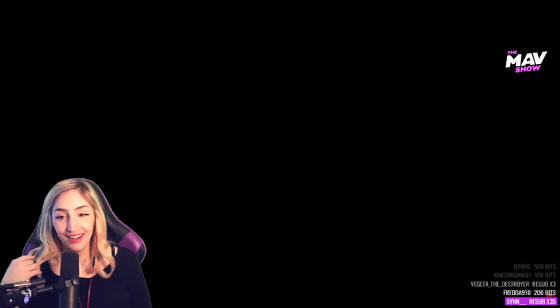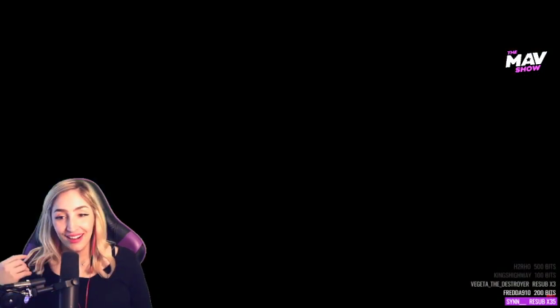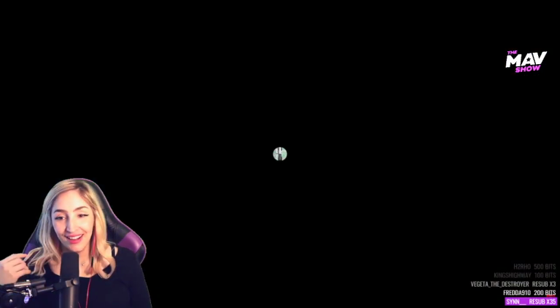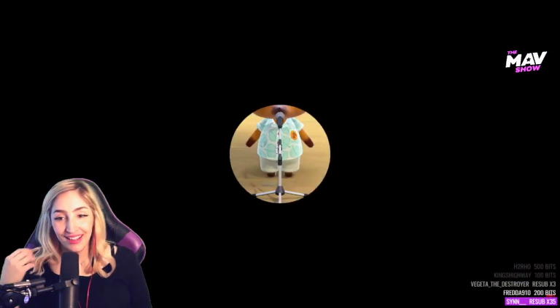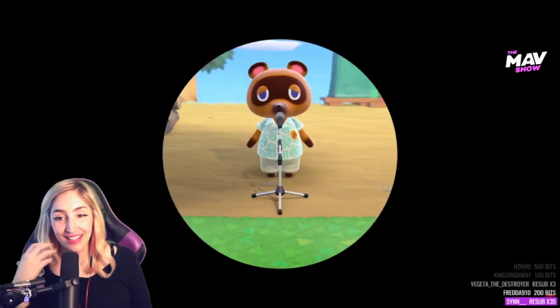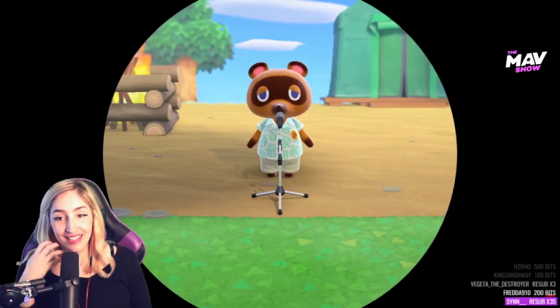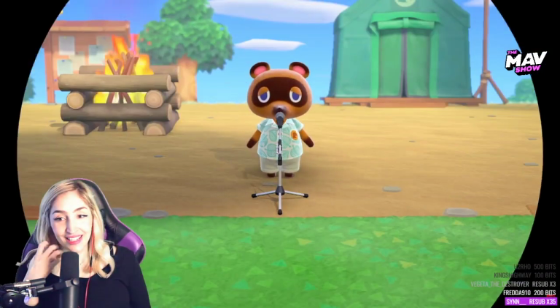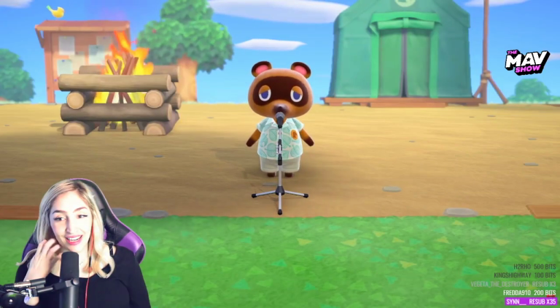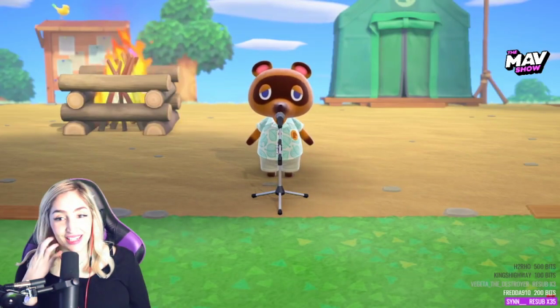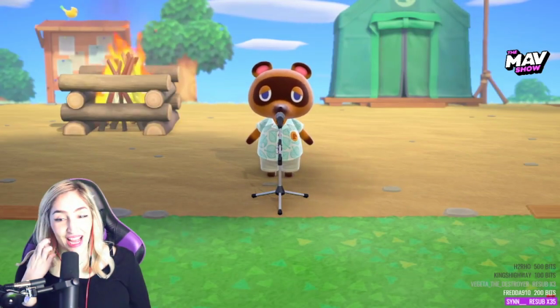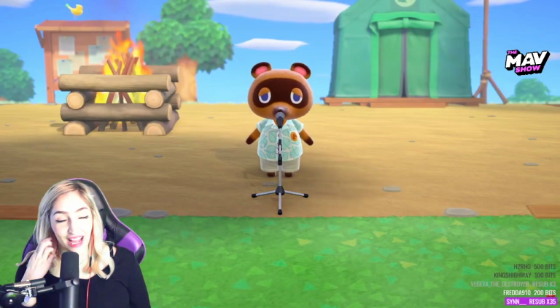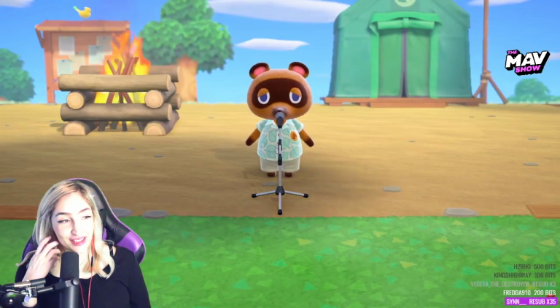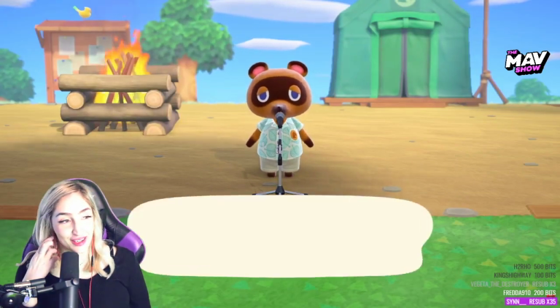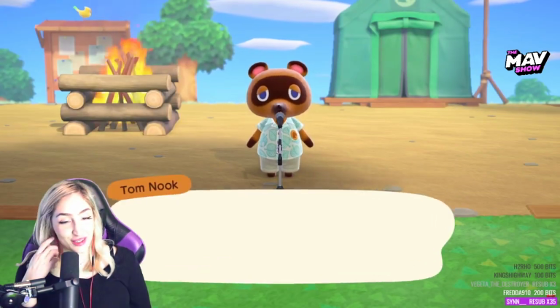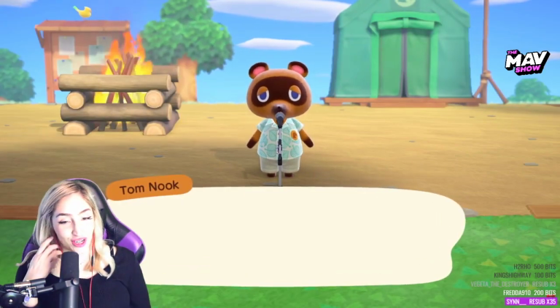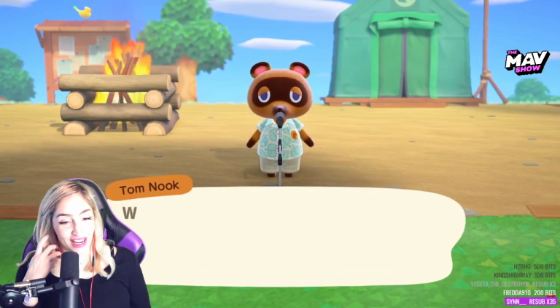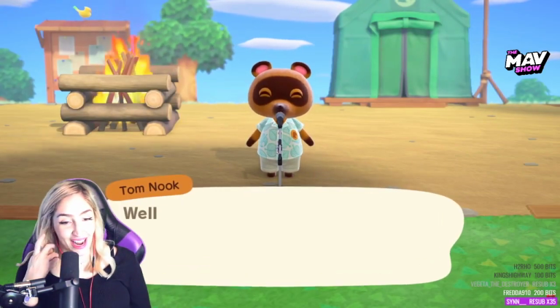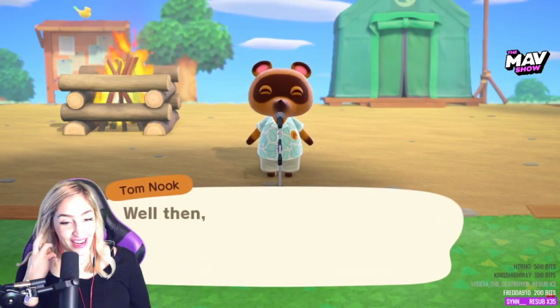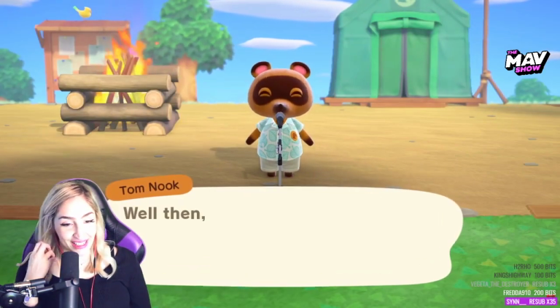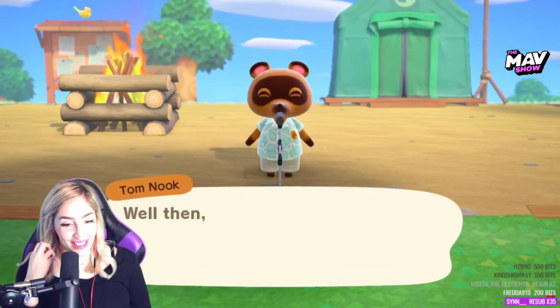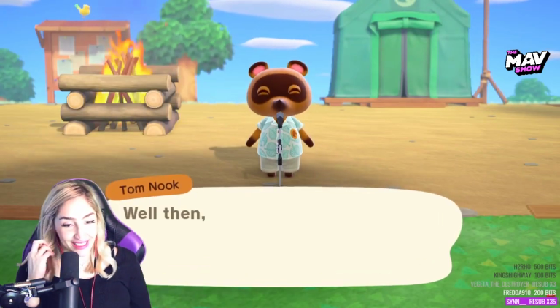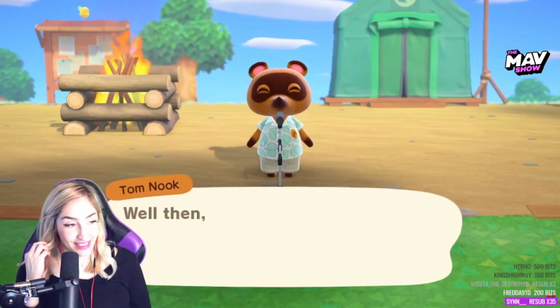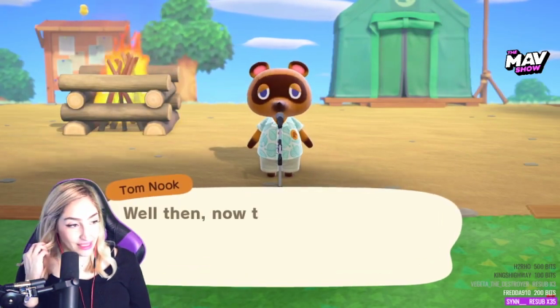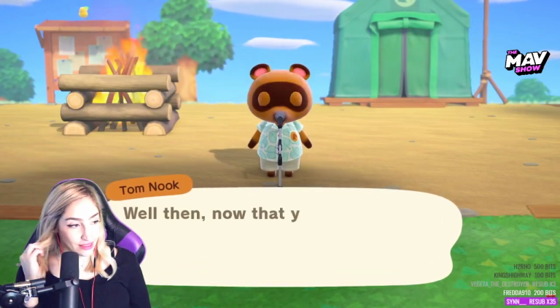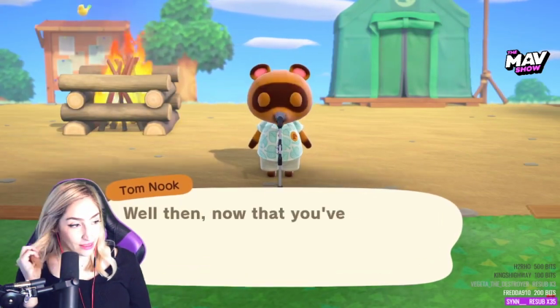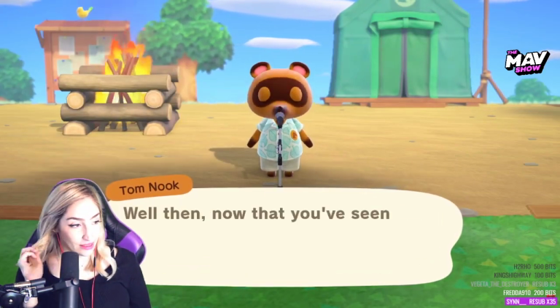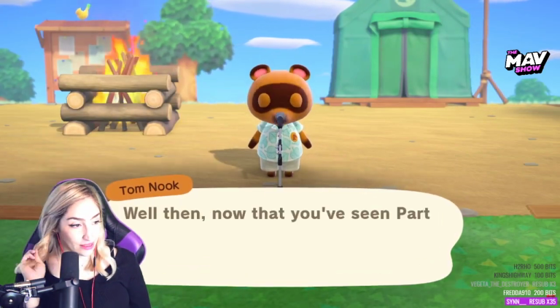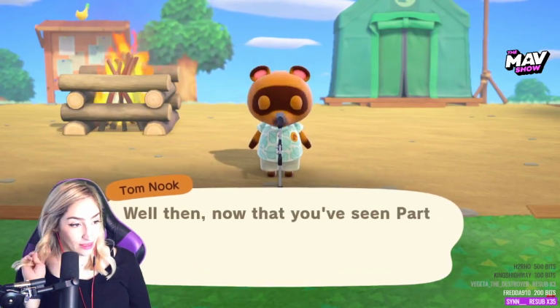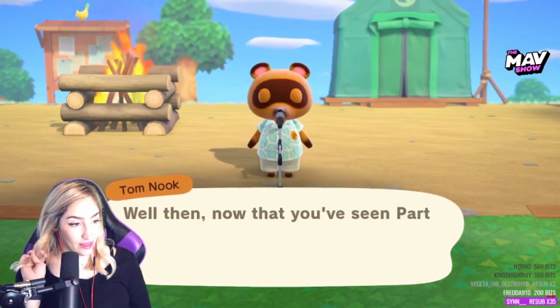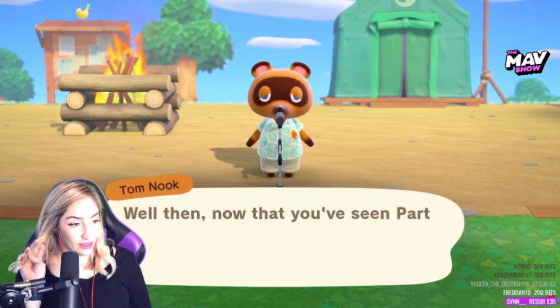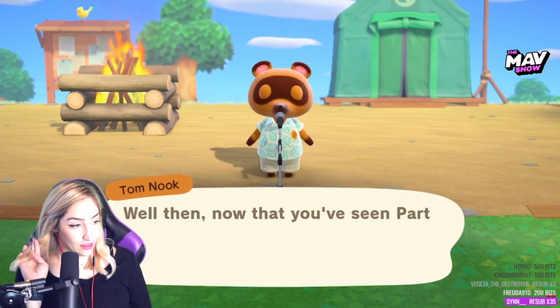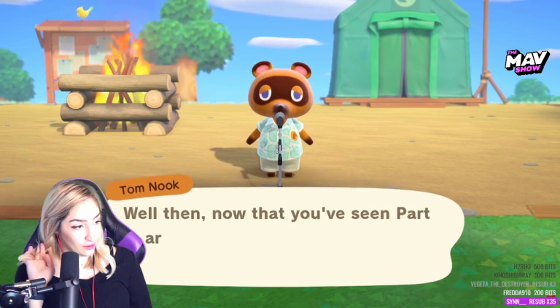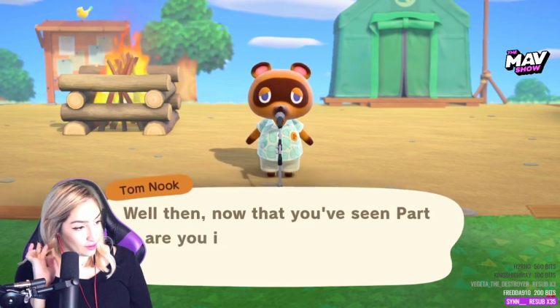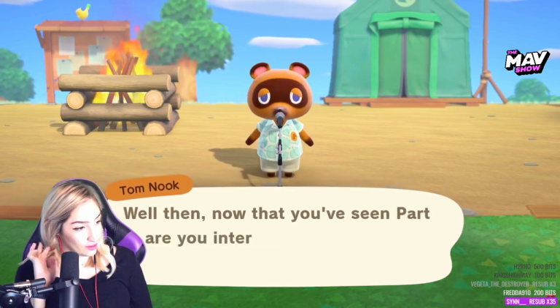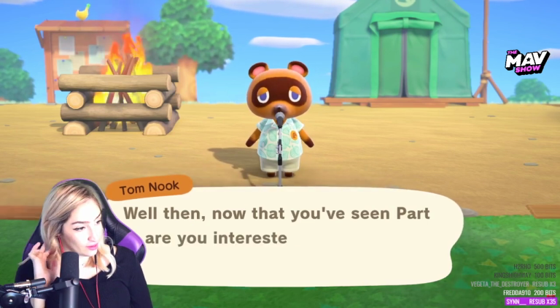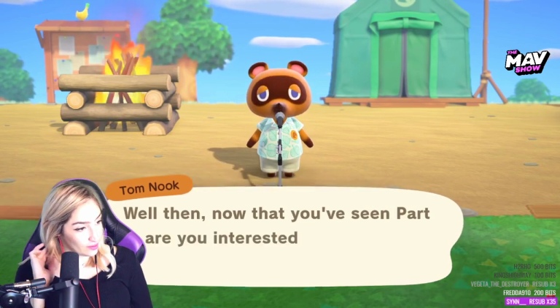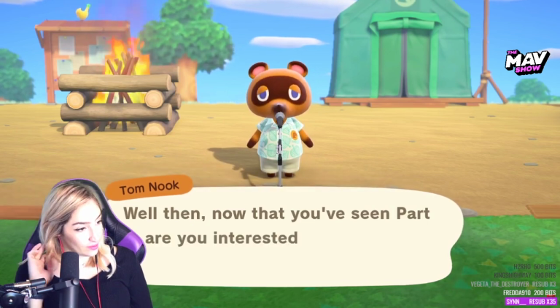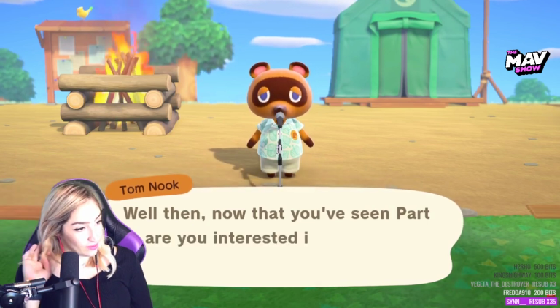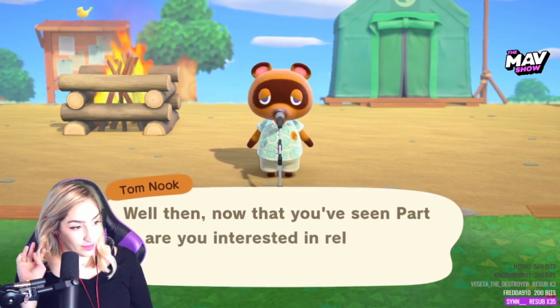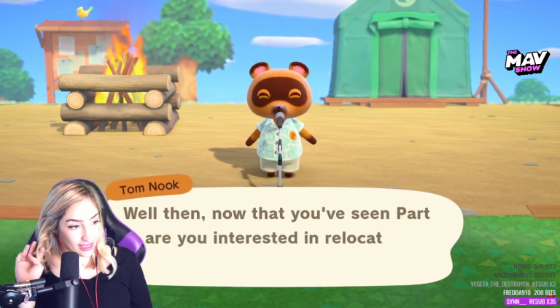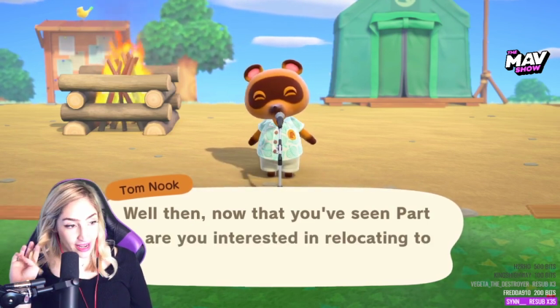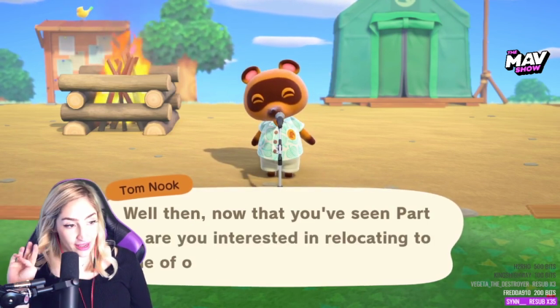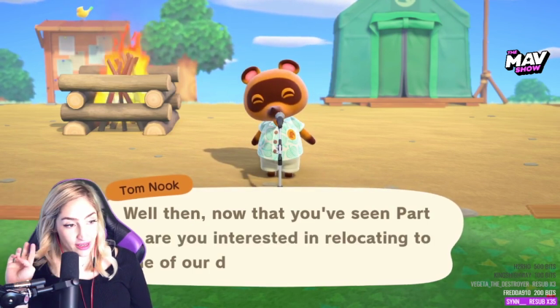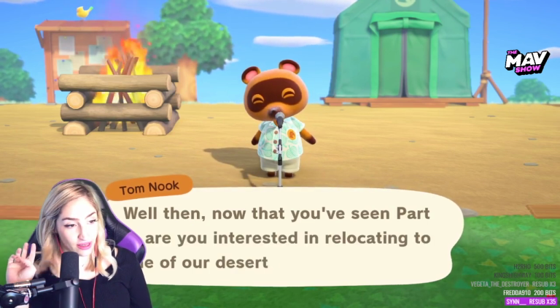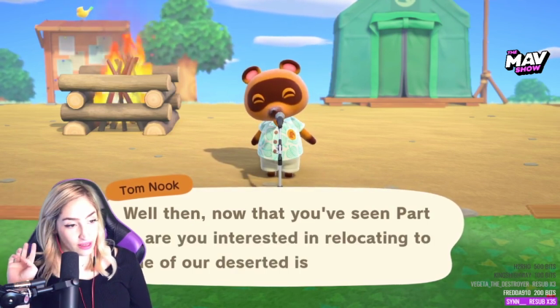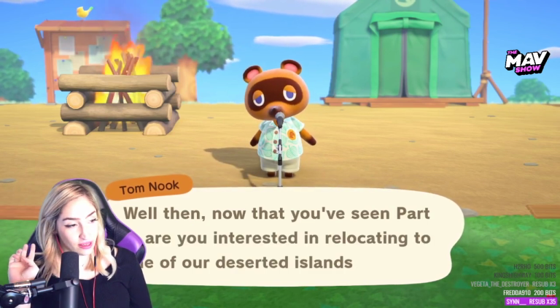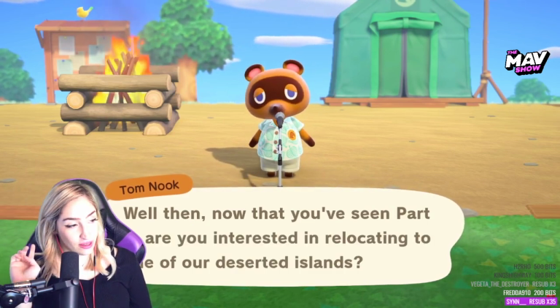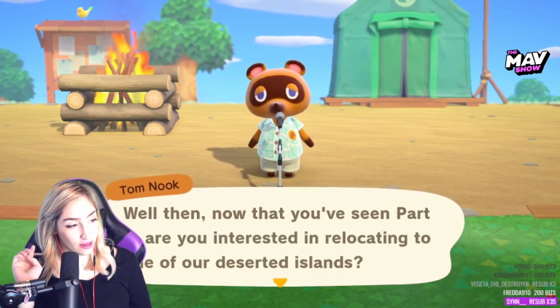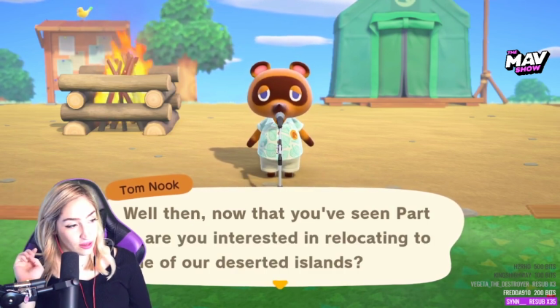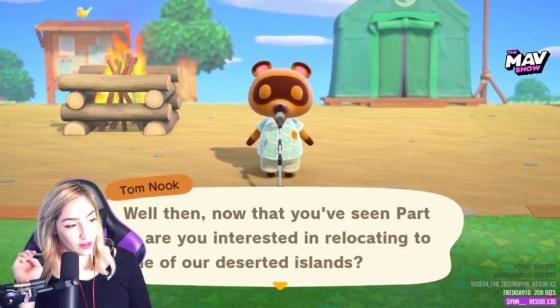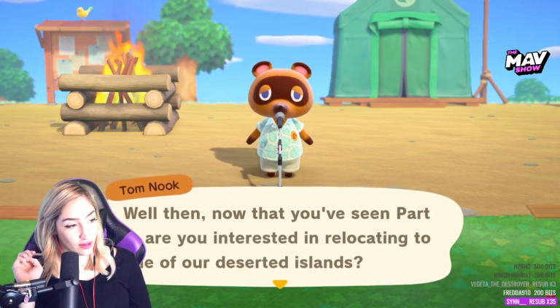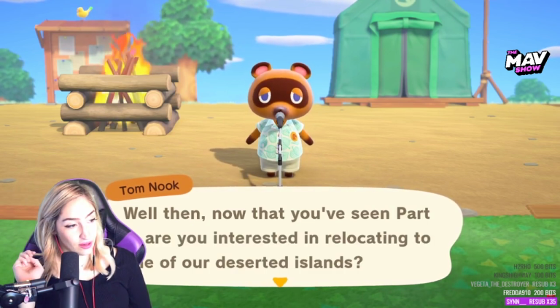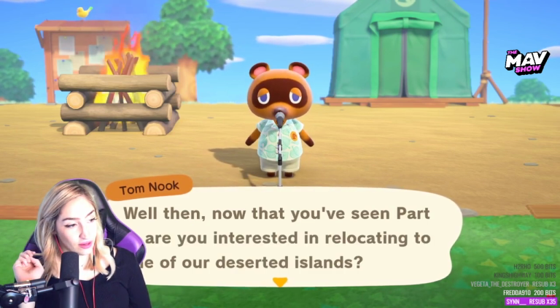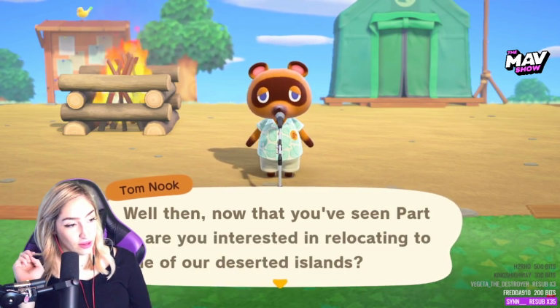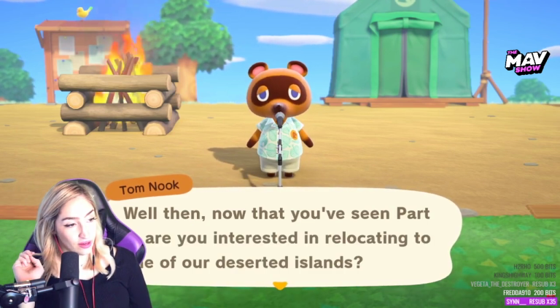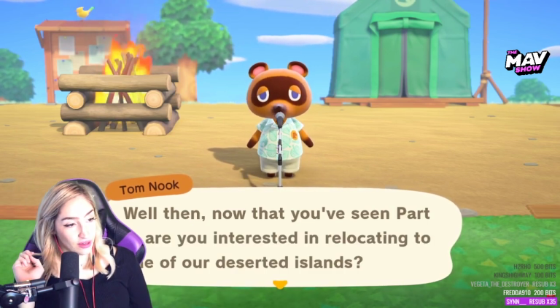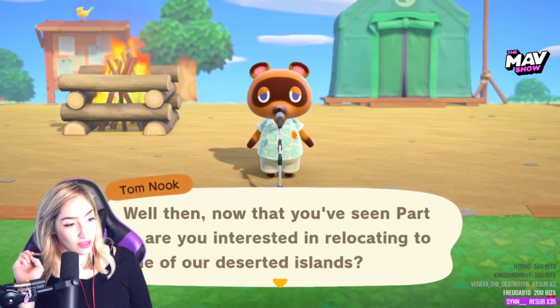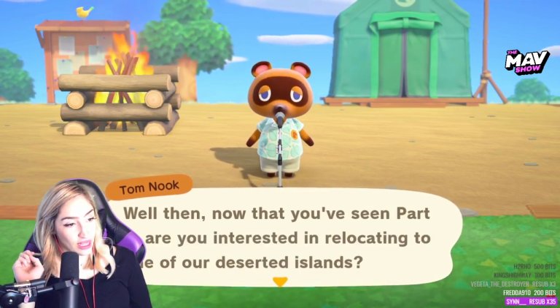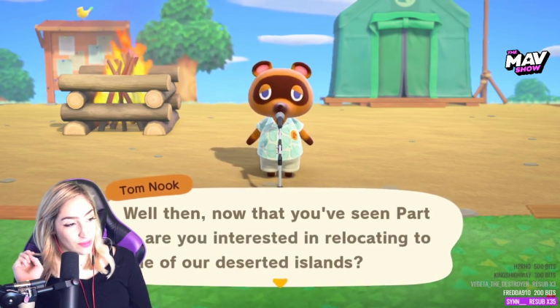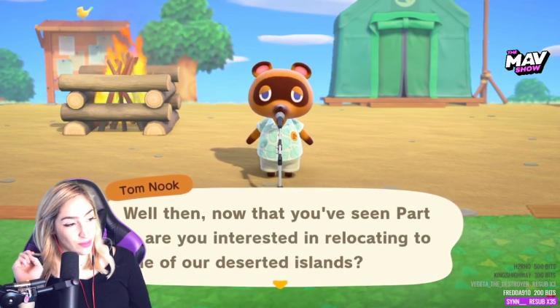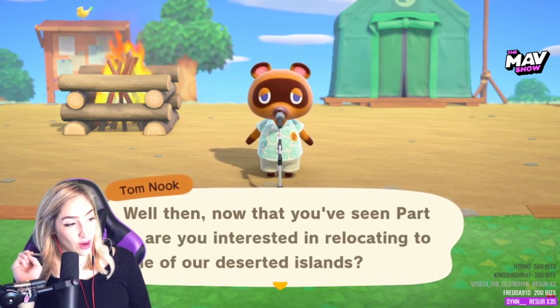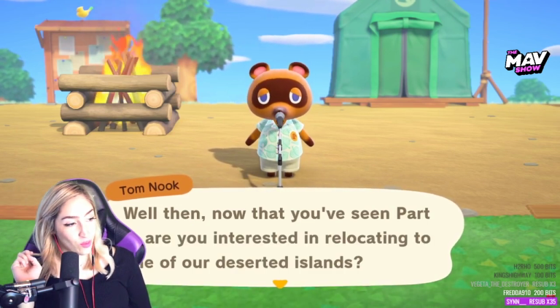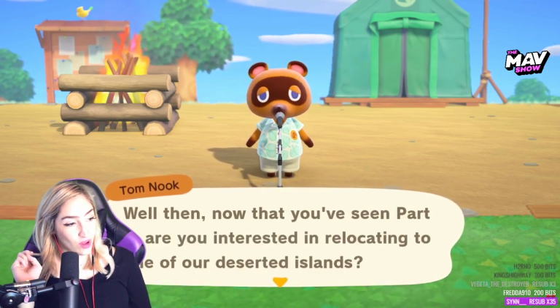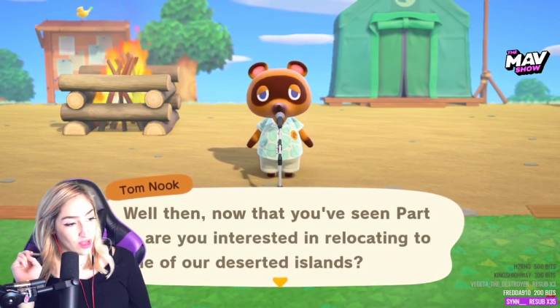This is an intense deserted island. It's like — that's part one.